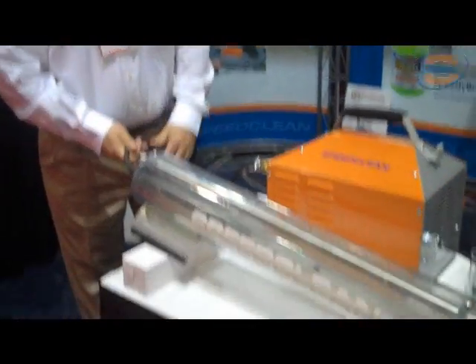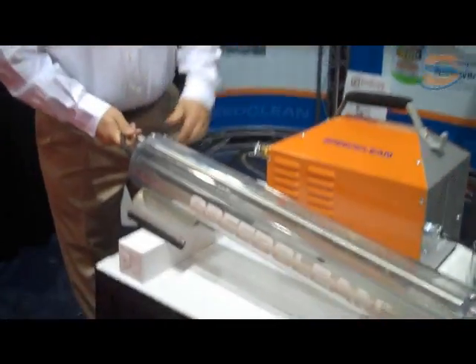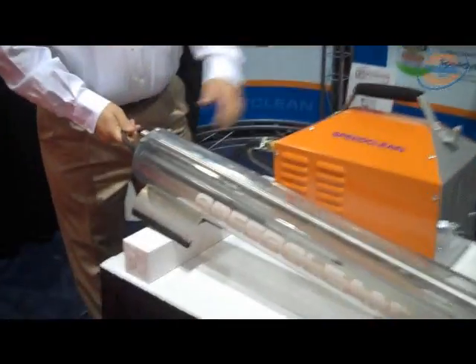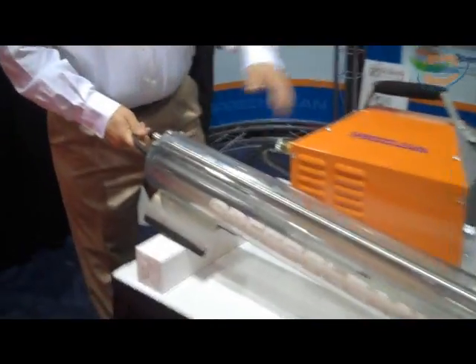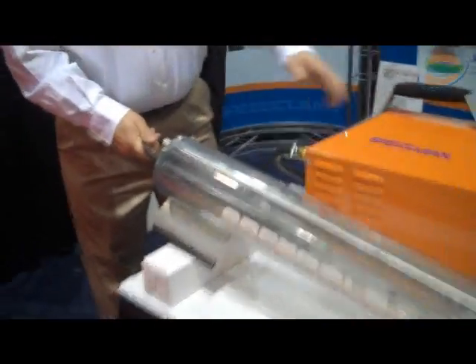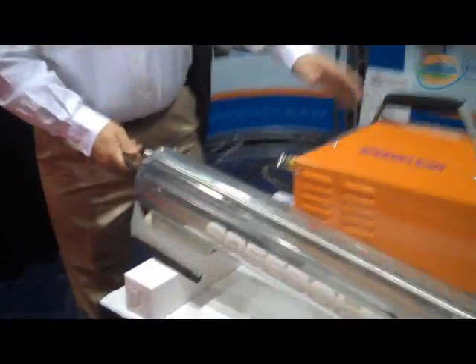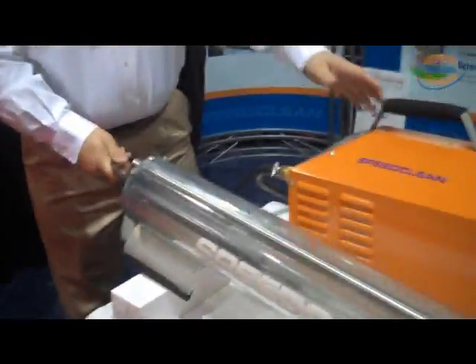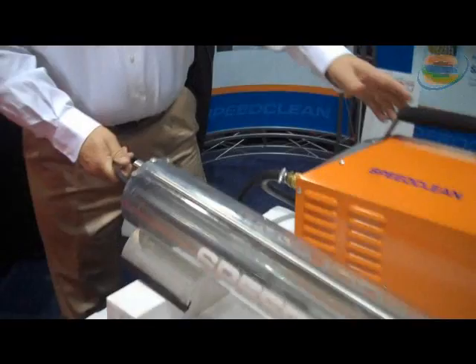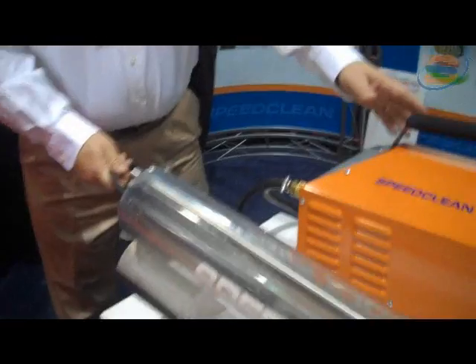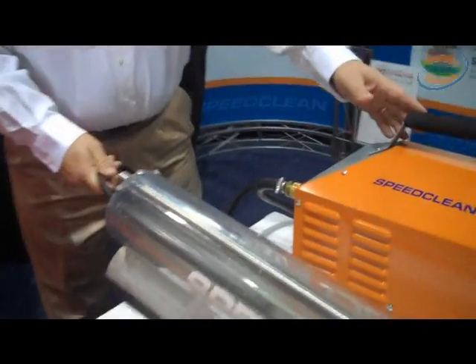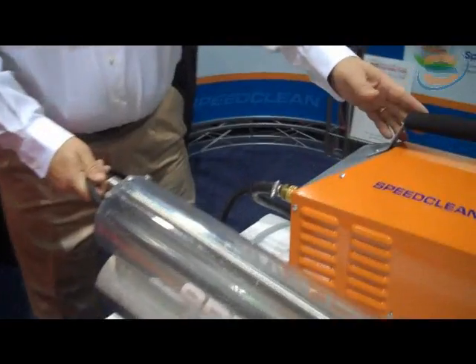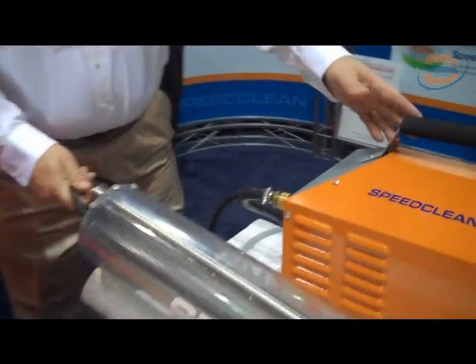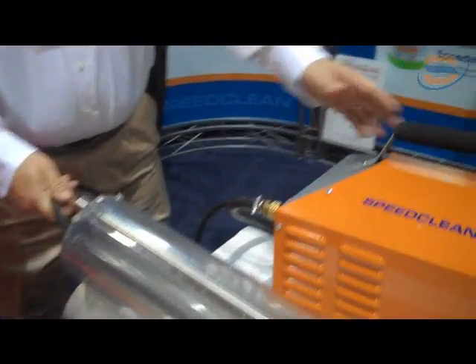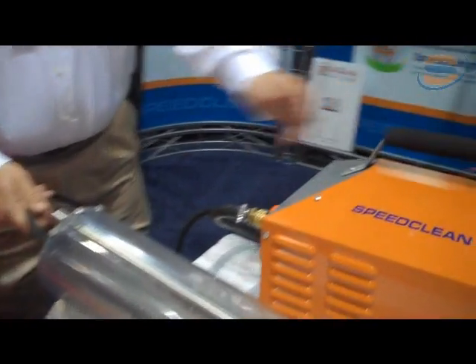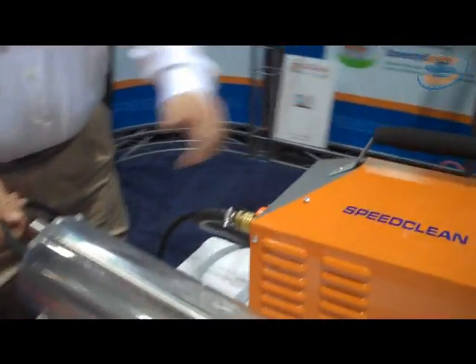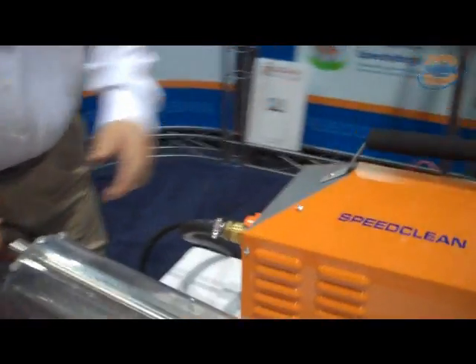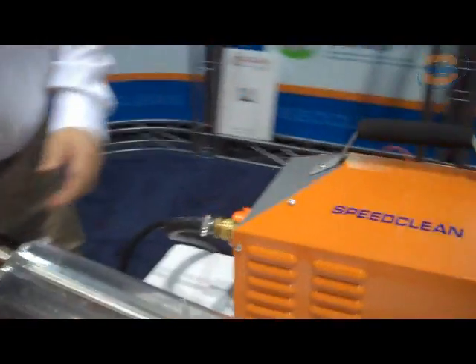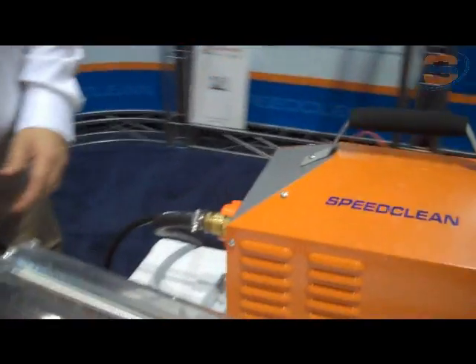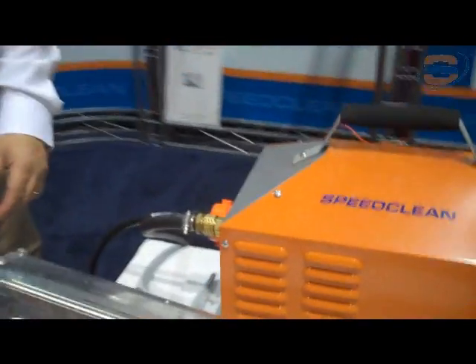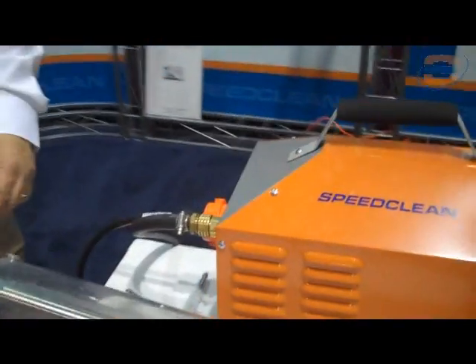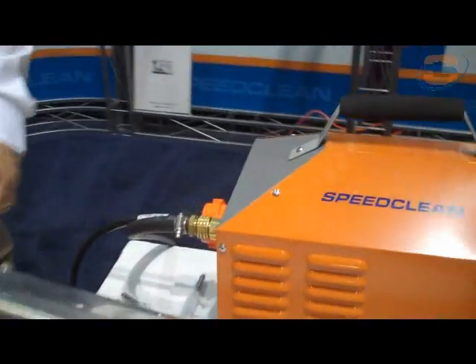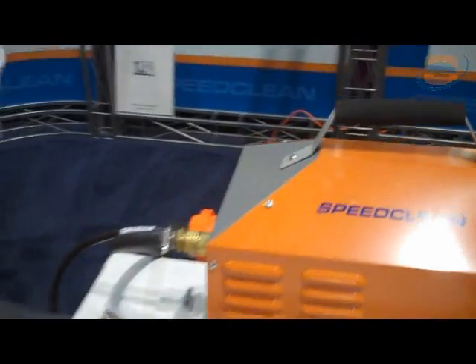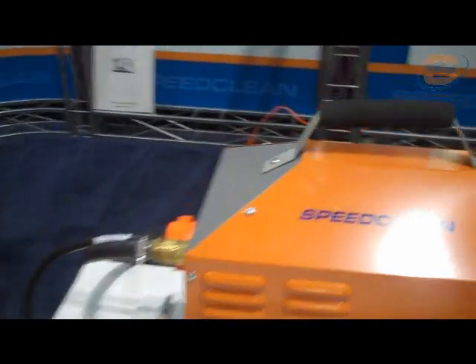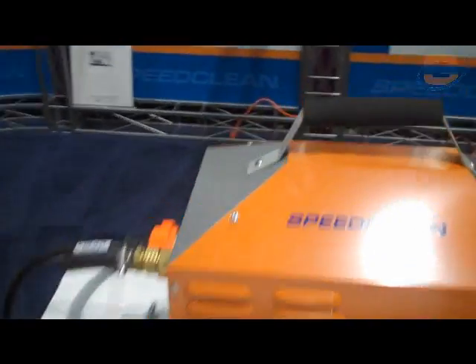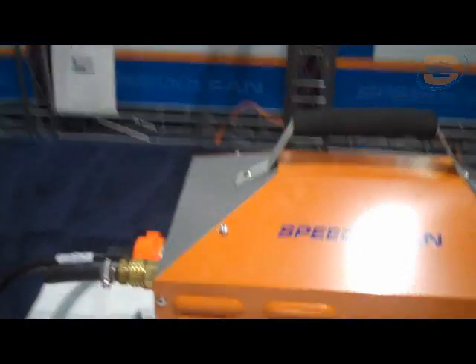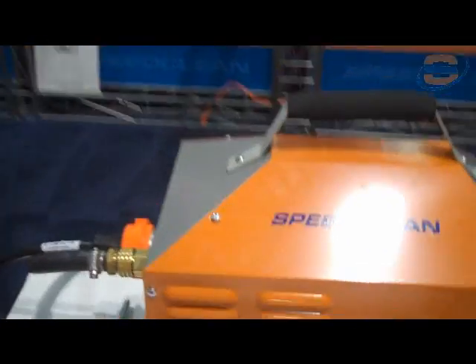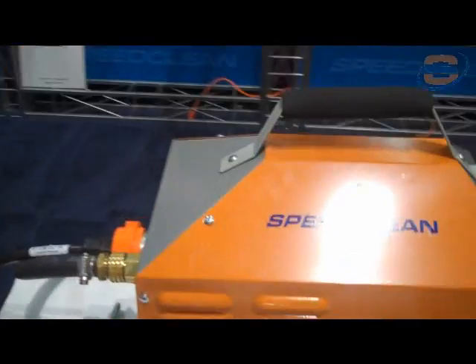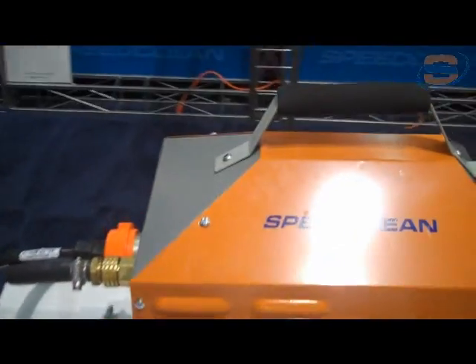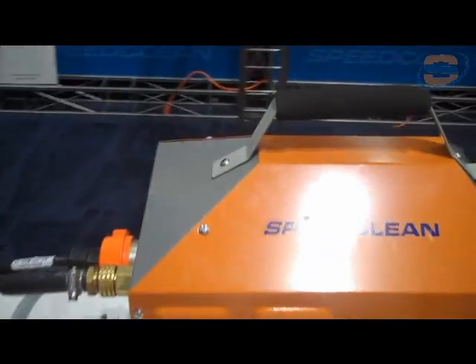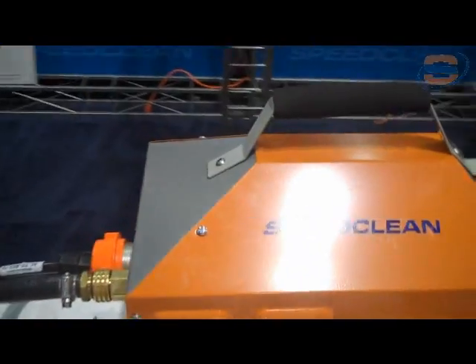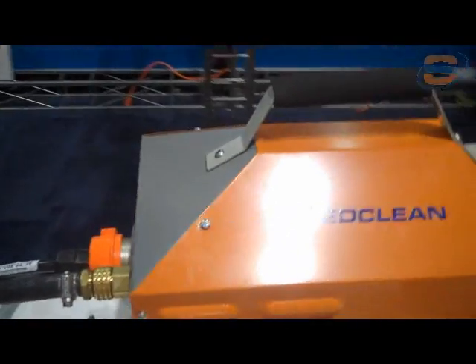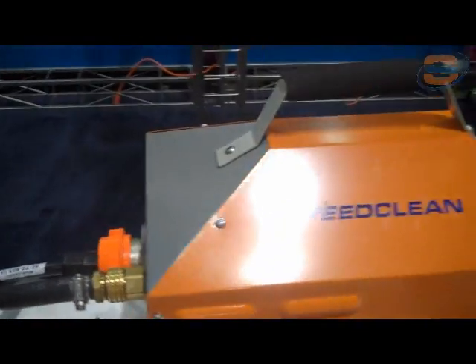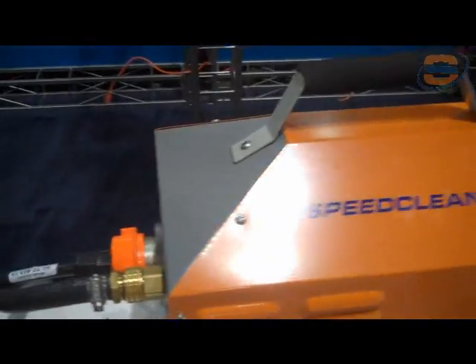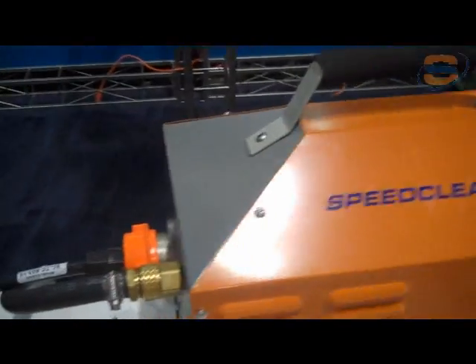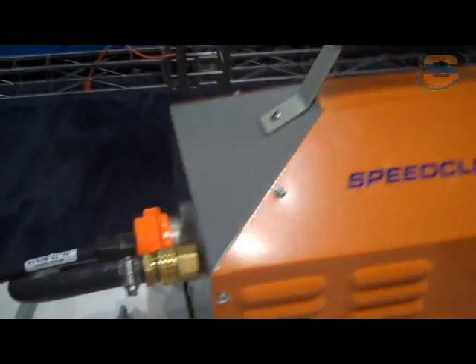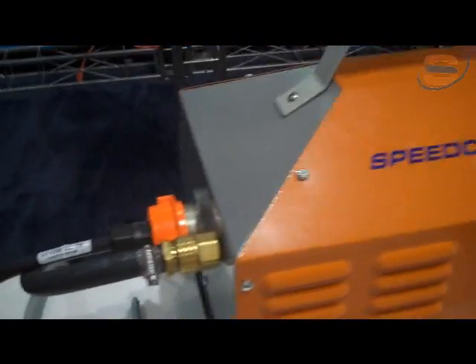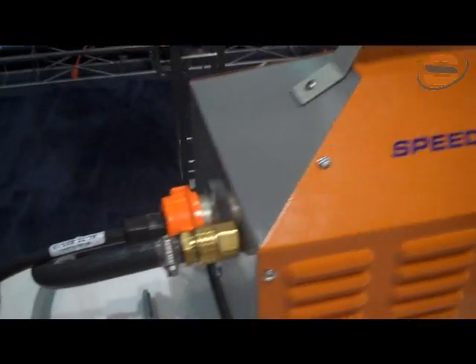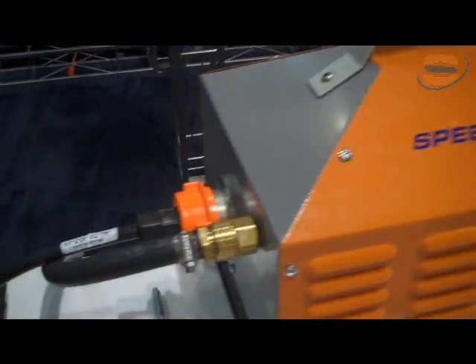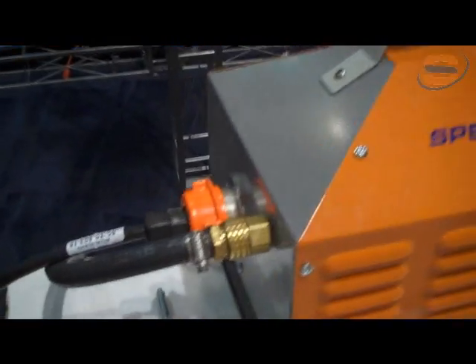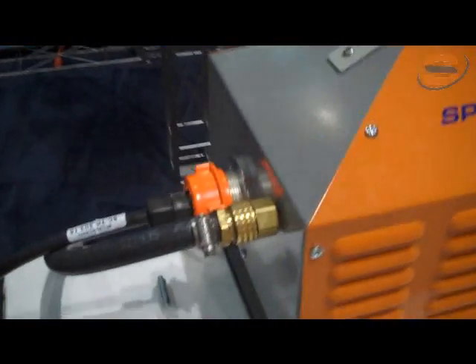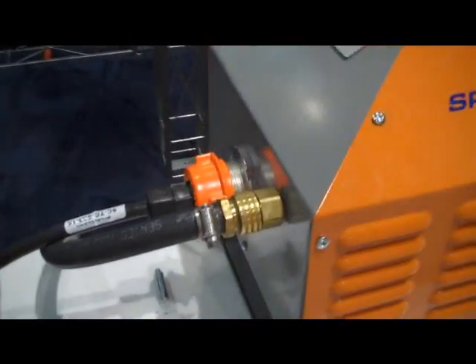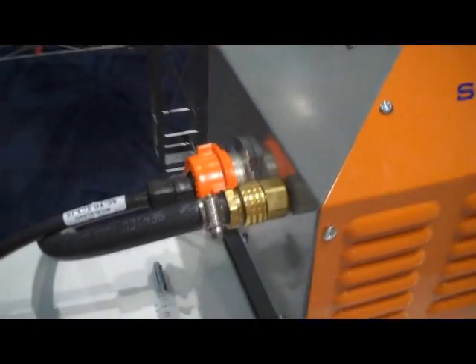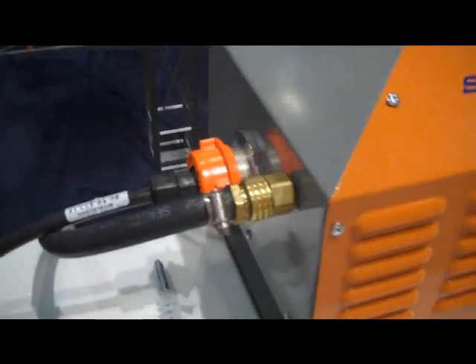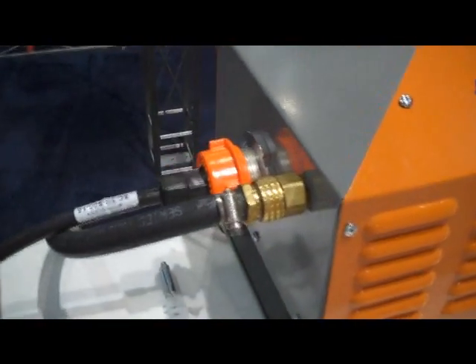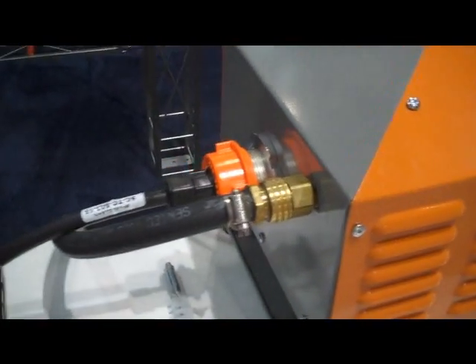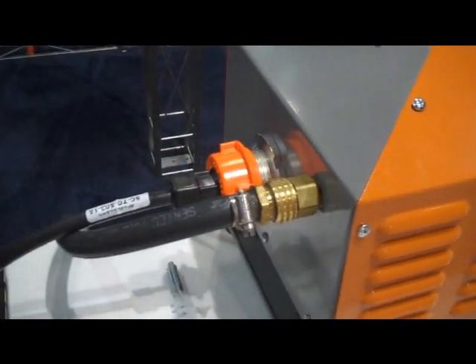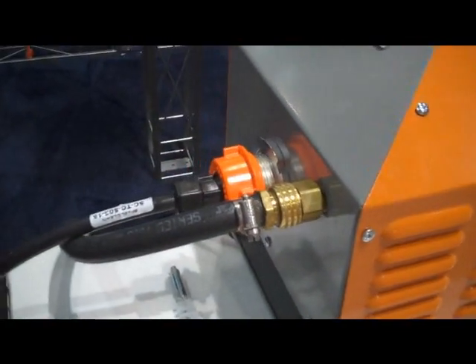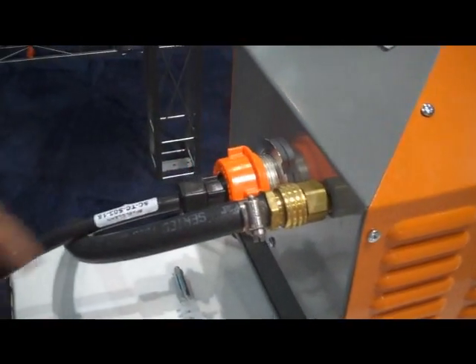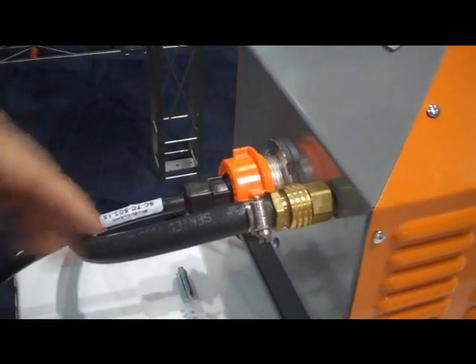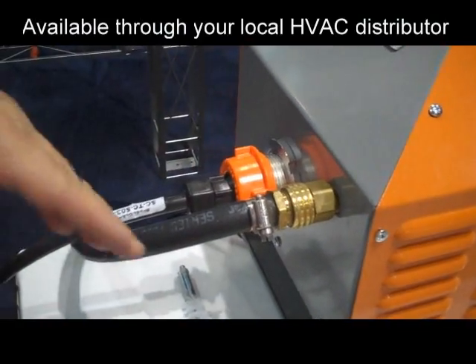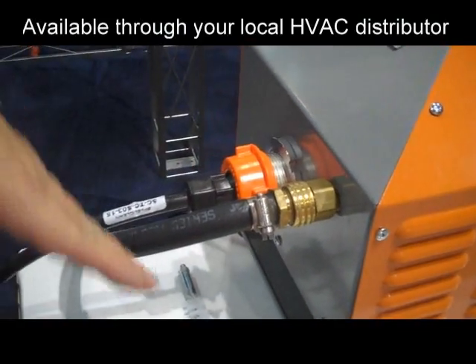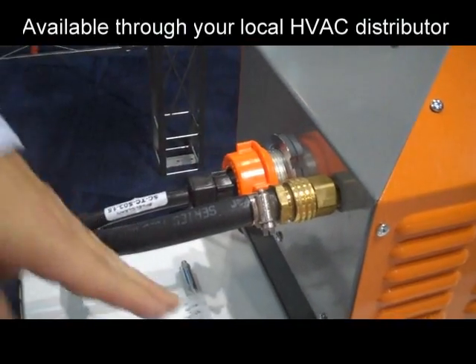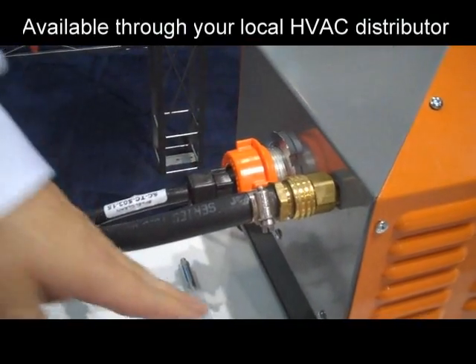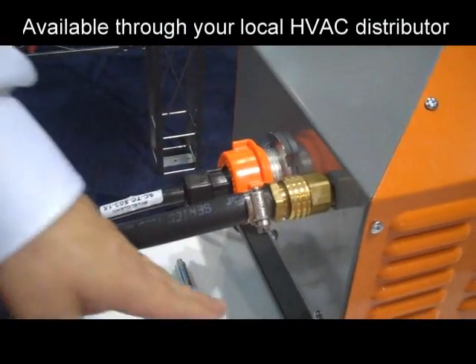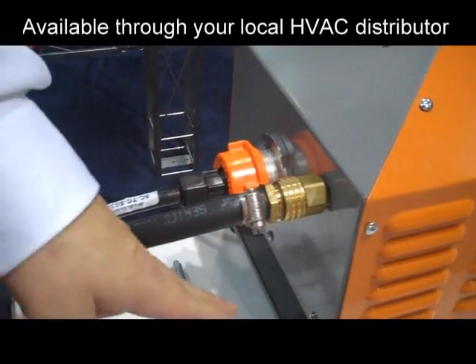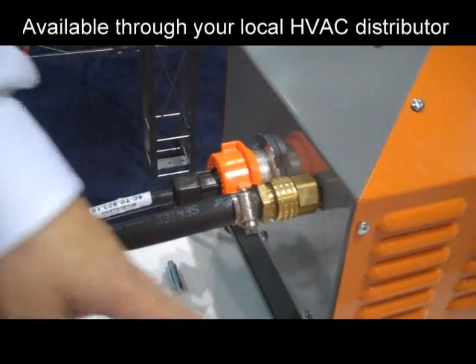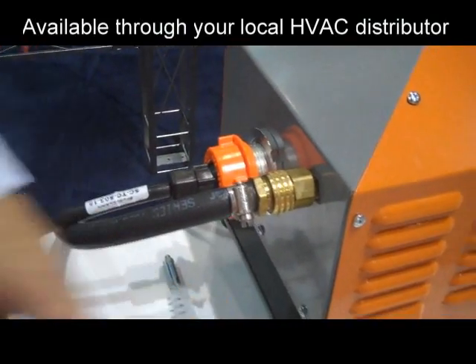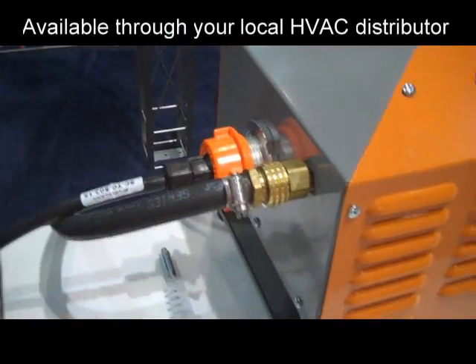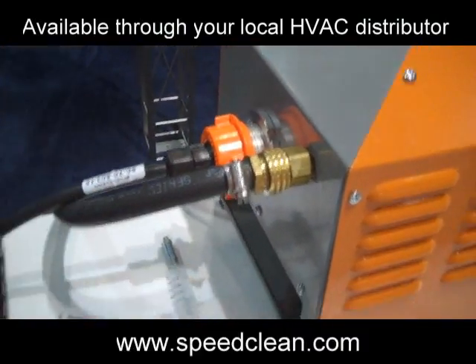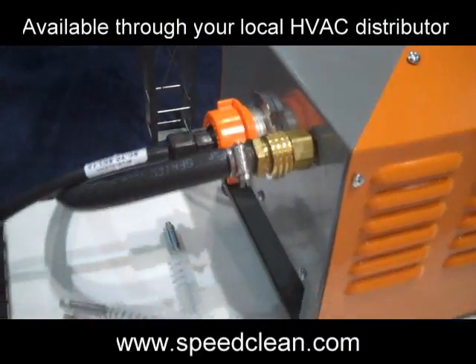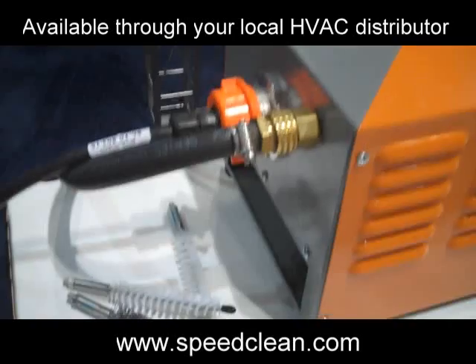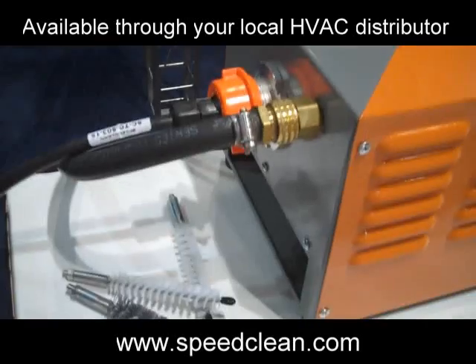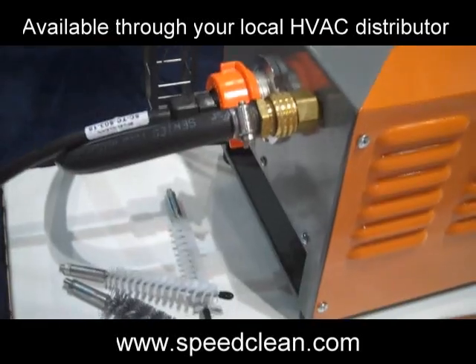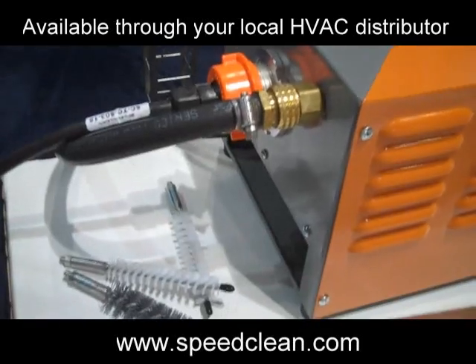Portable and compact, it's easily transported to any job site. The foot switch also stores in the base of the unit.